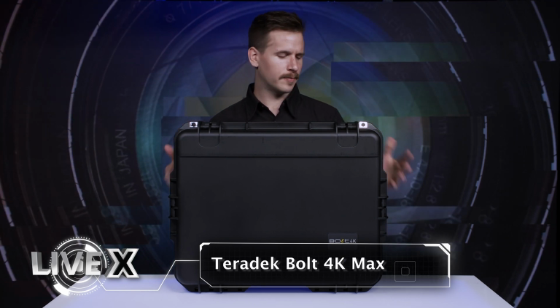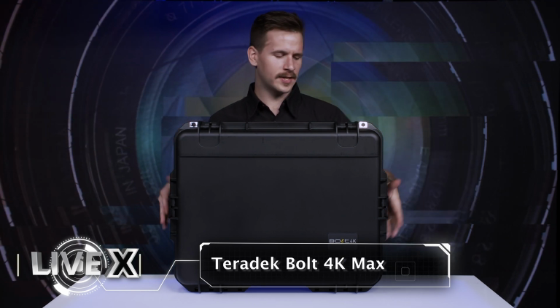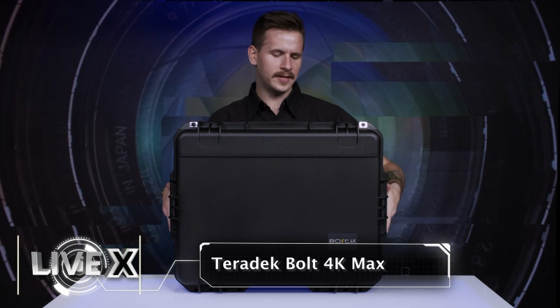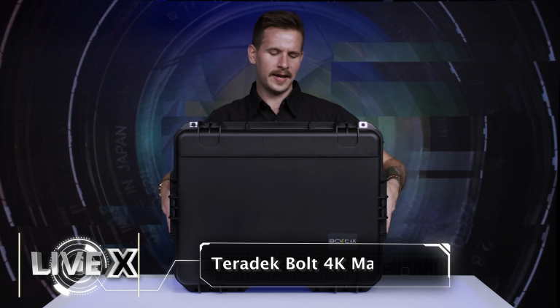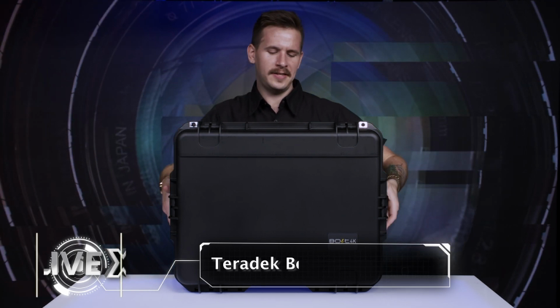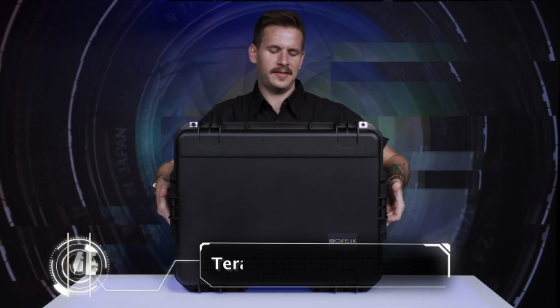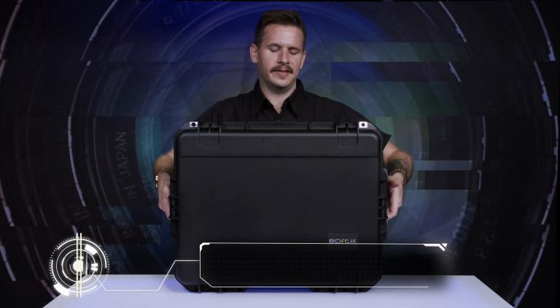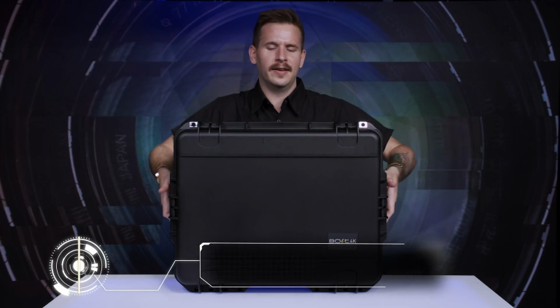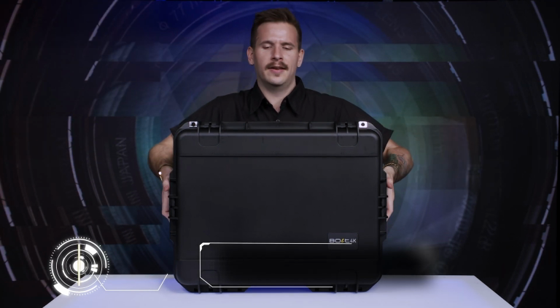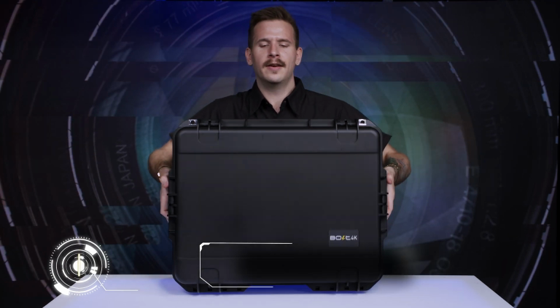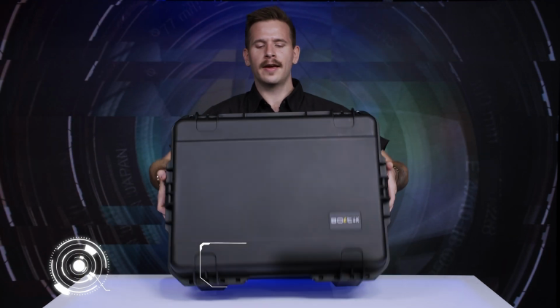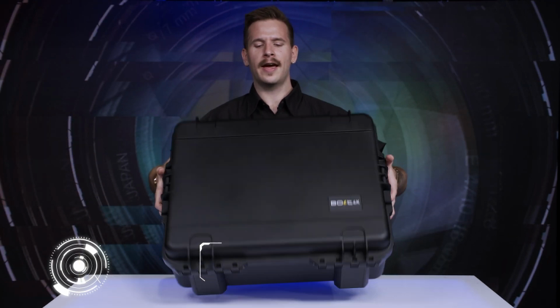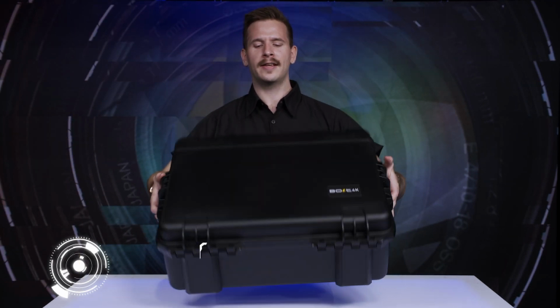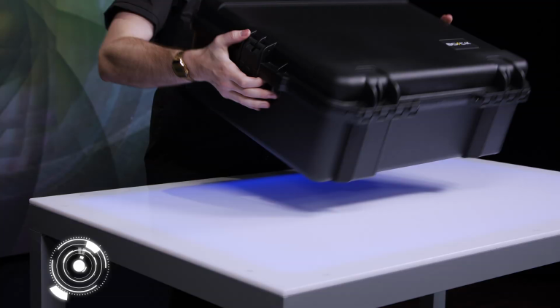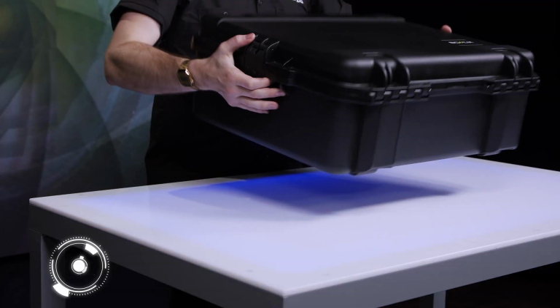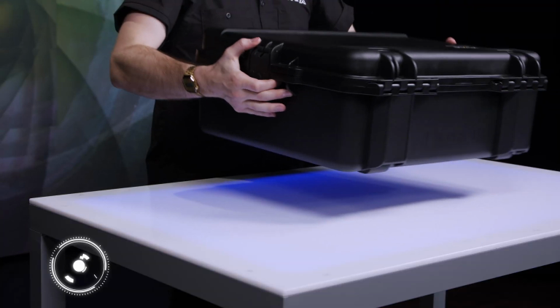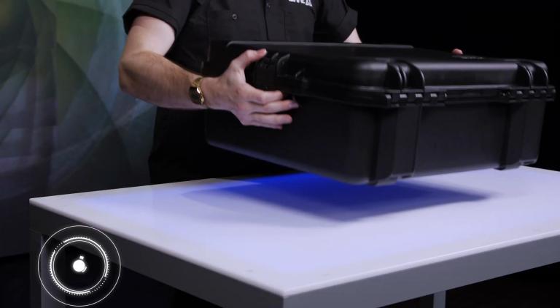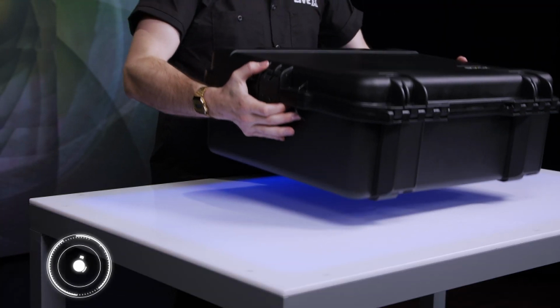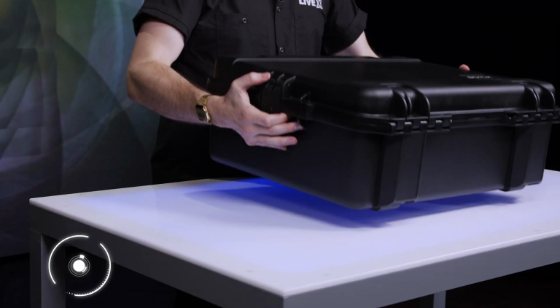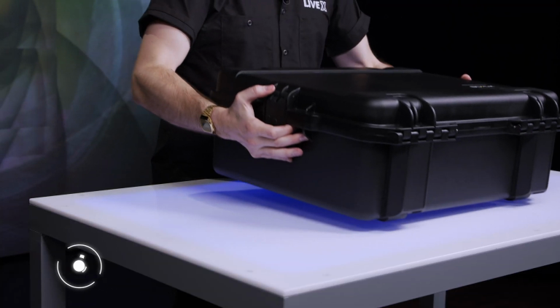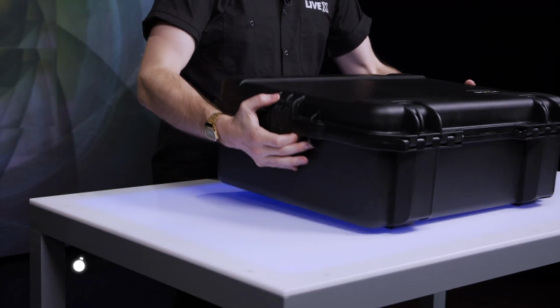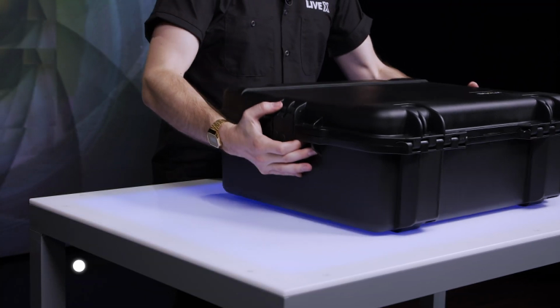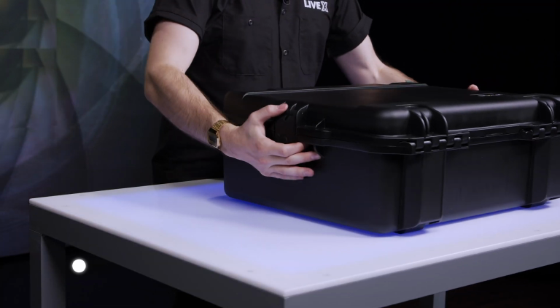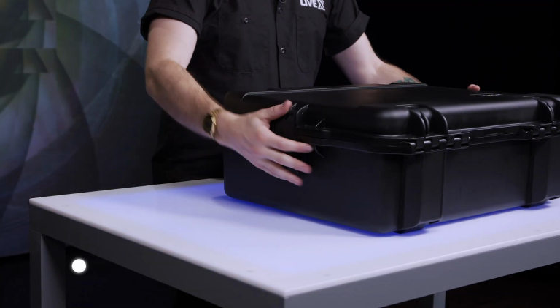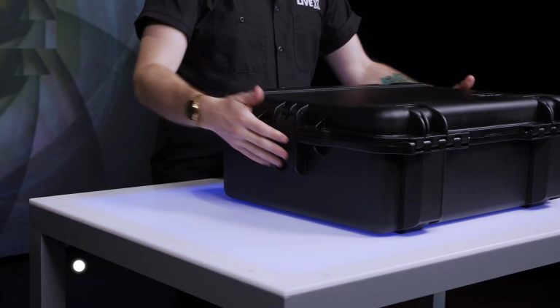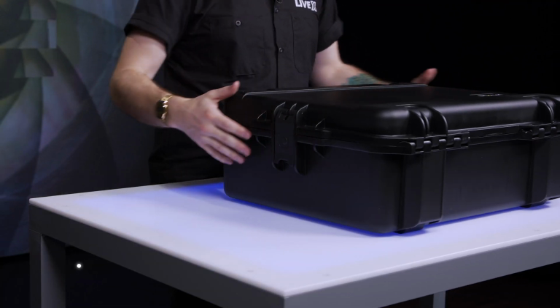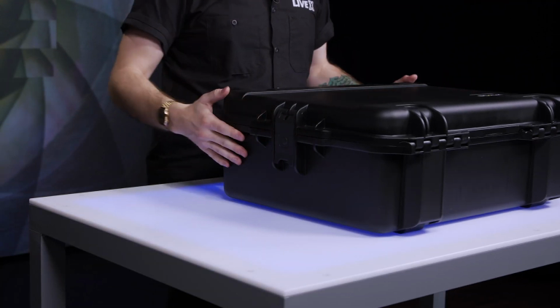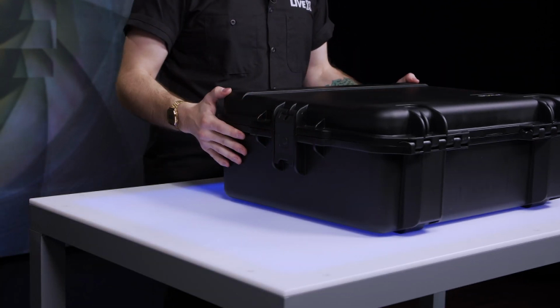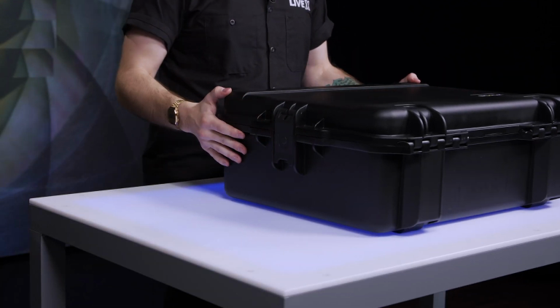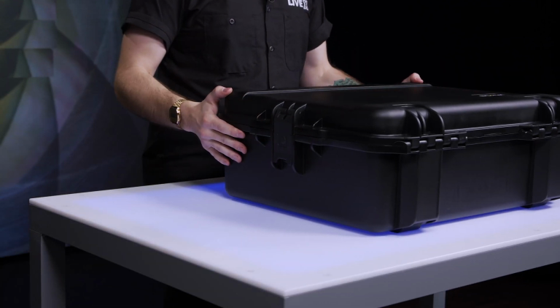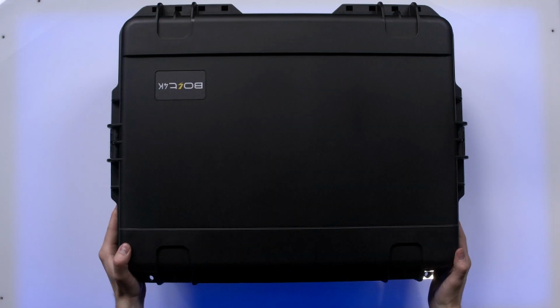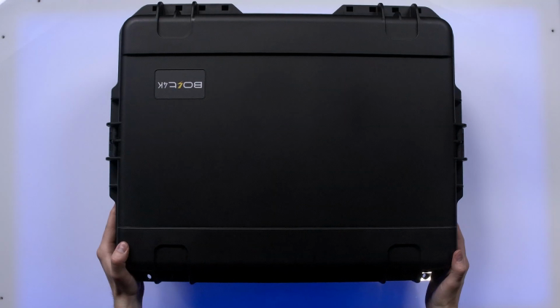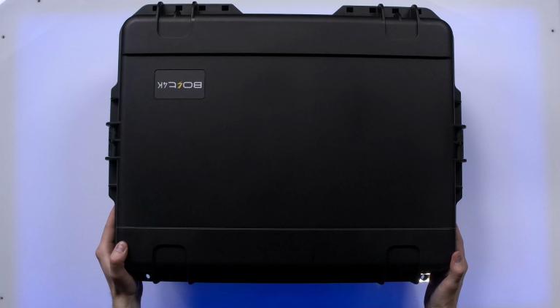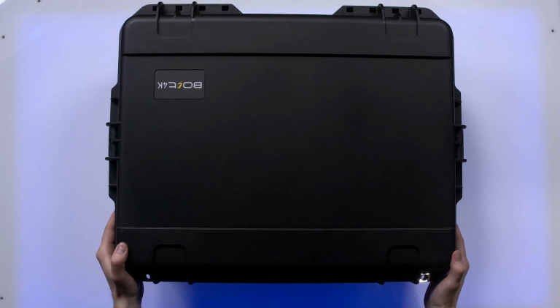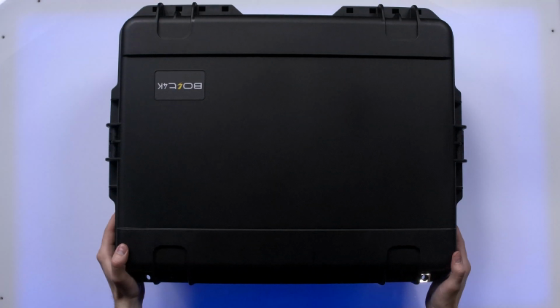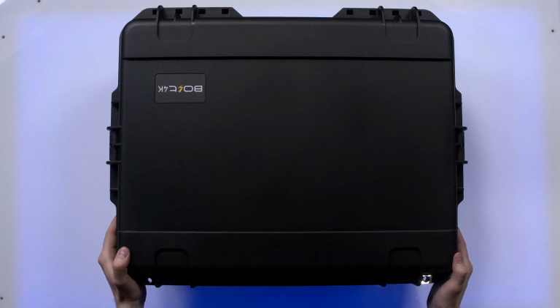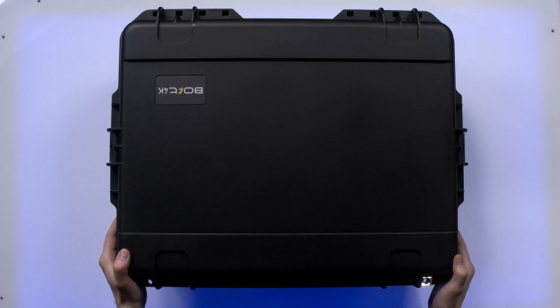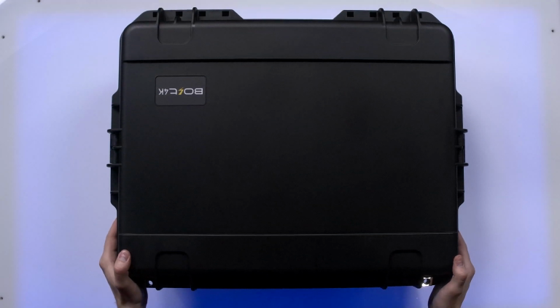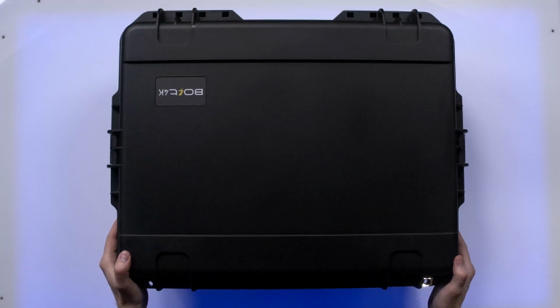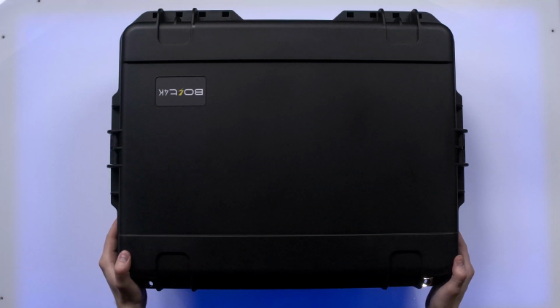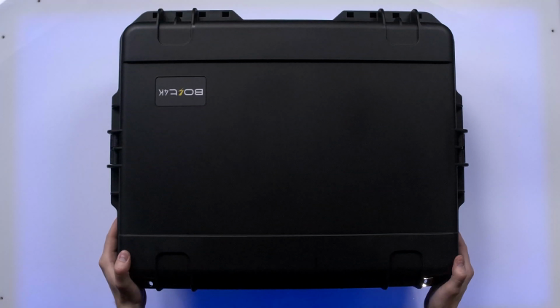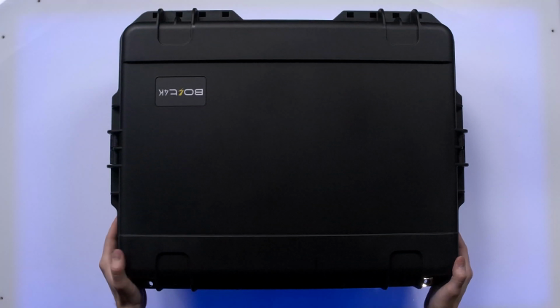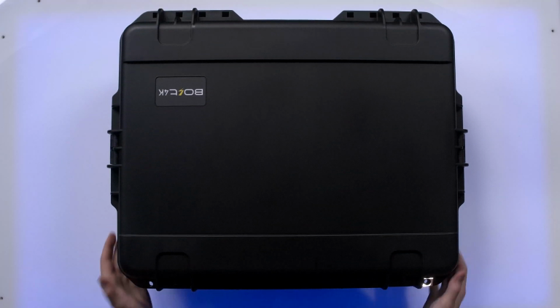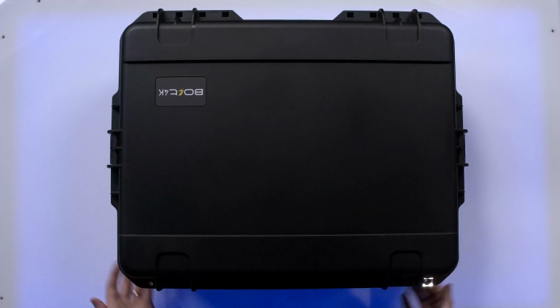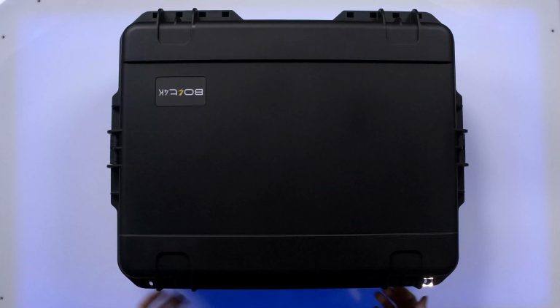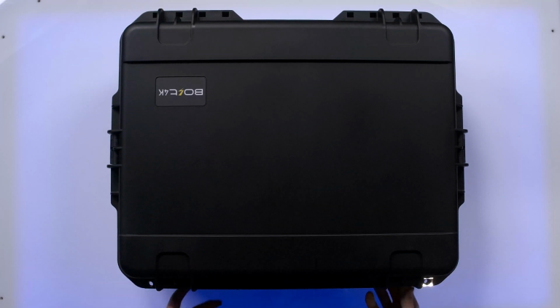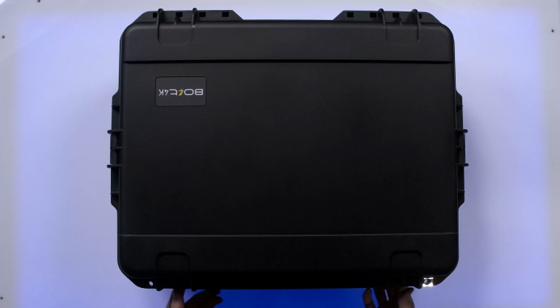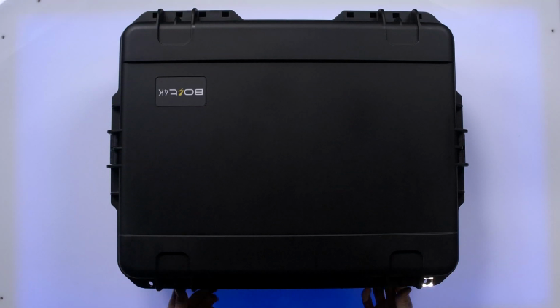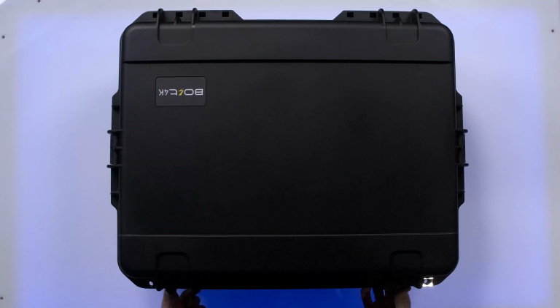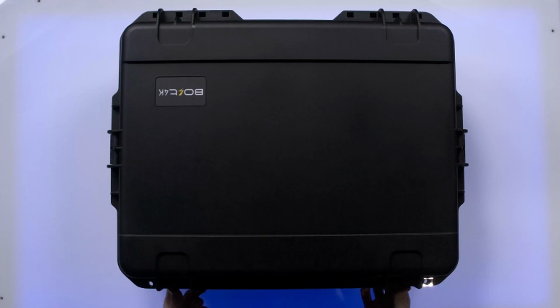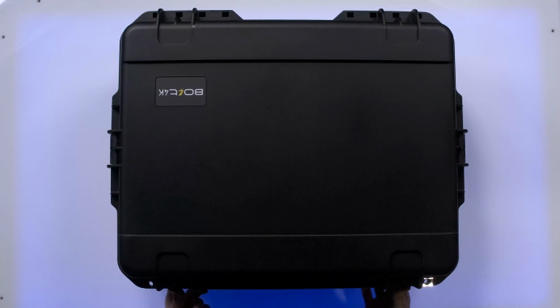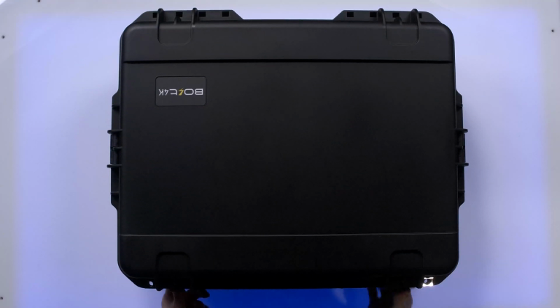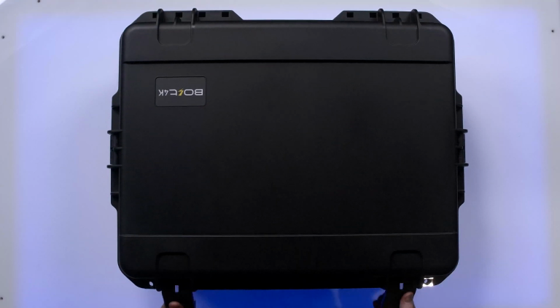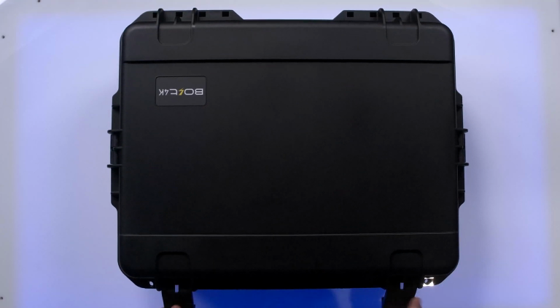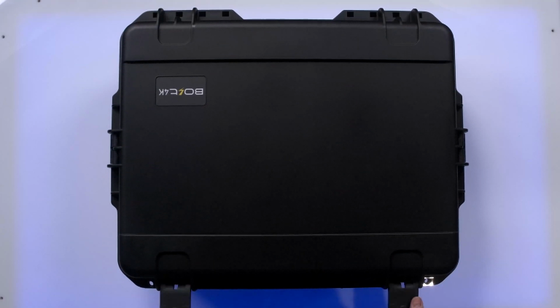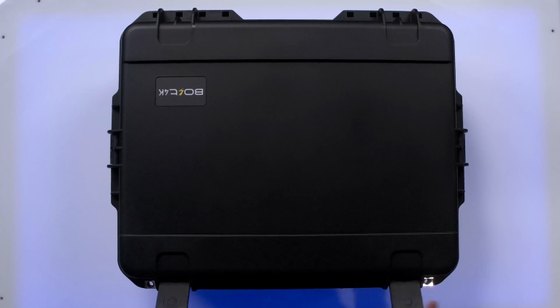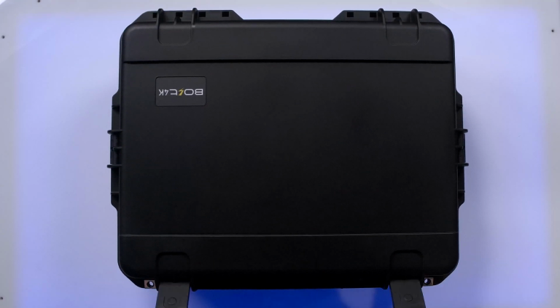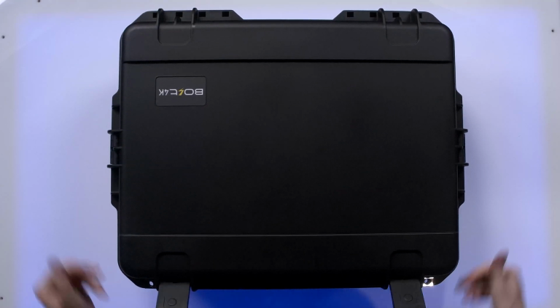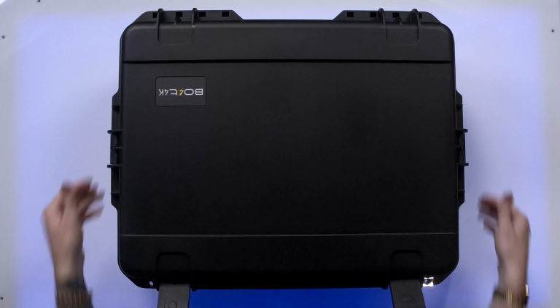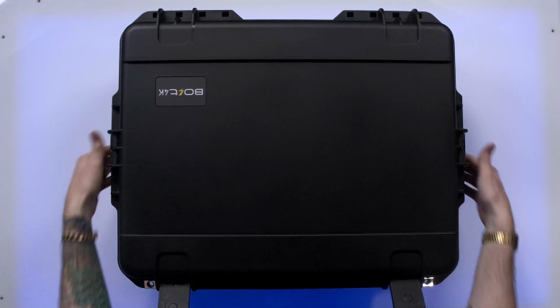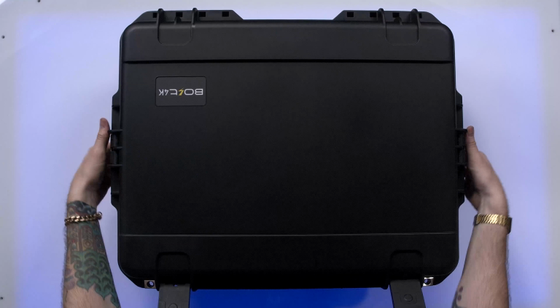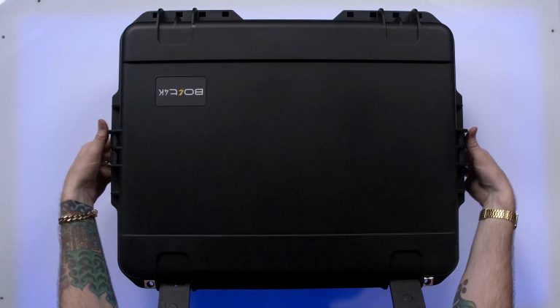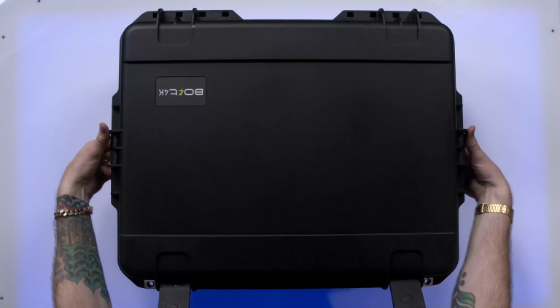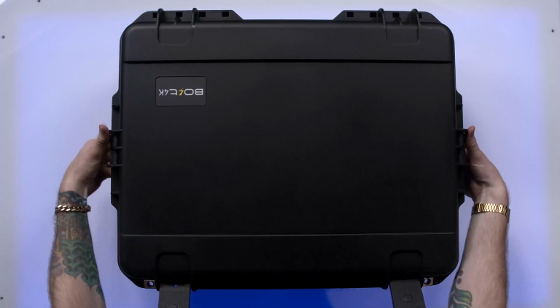It comes in a nice SKB waterproof case here. Very excited about that. Let's pop it open.